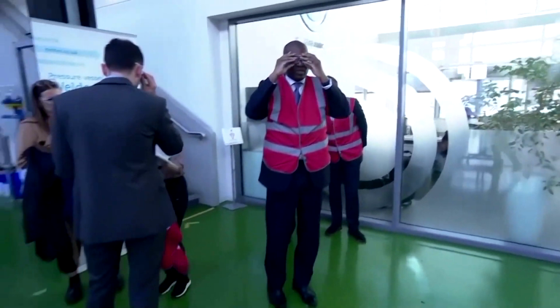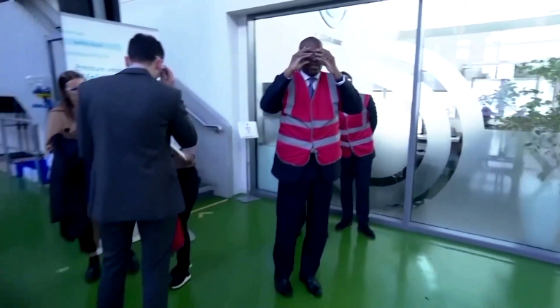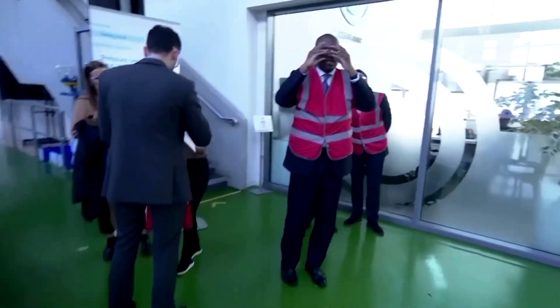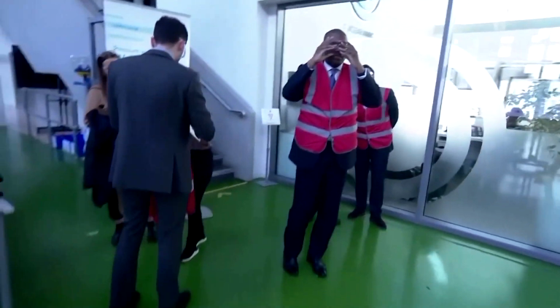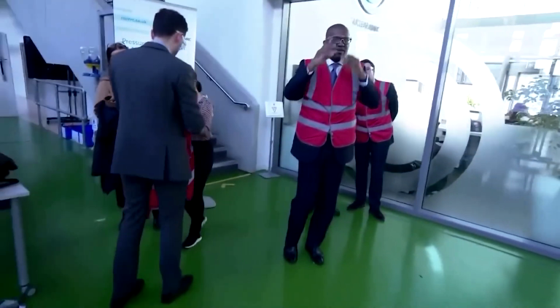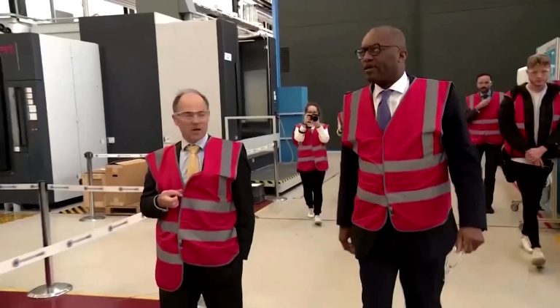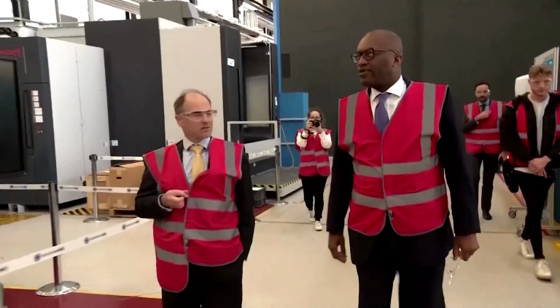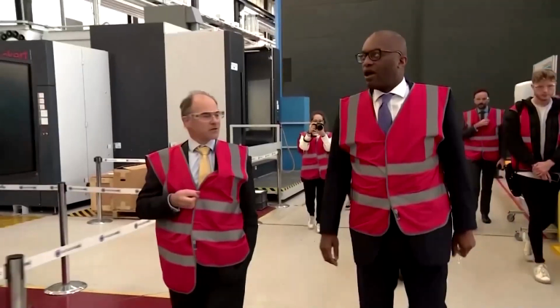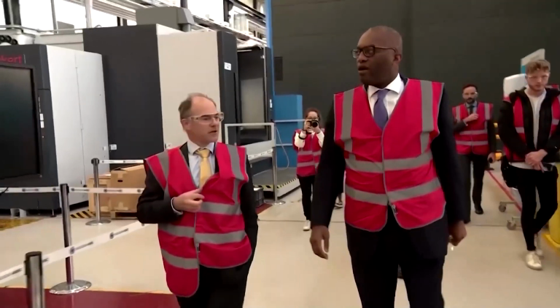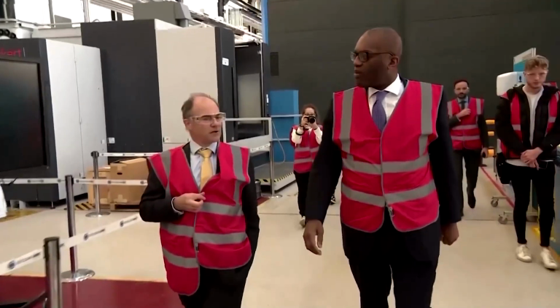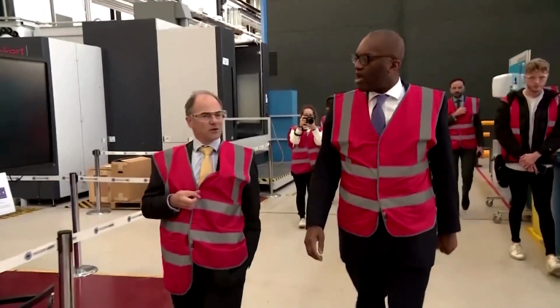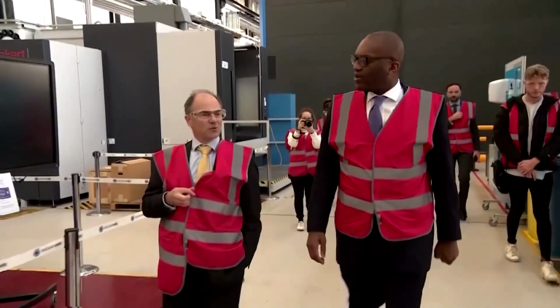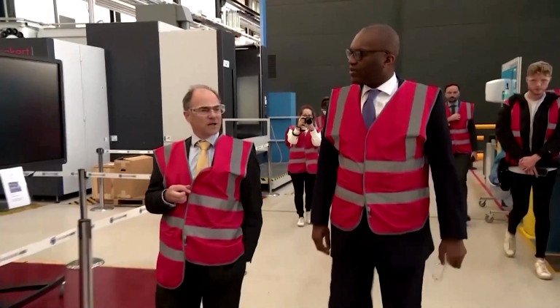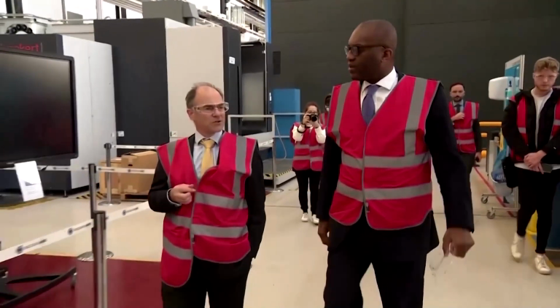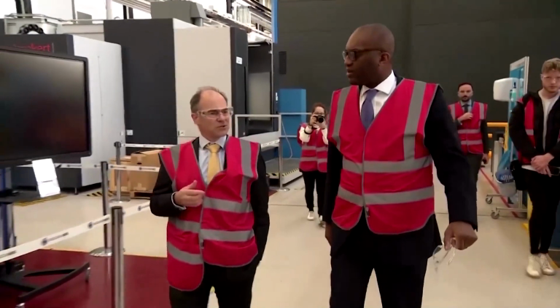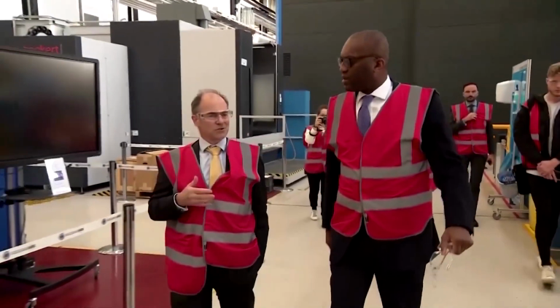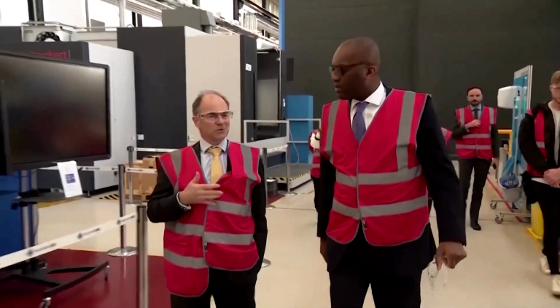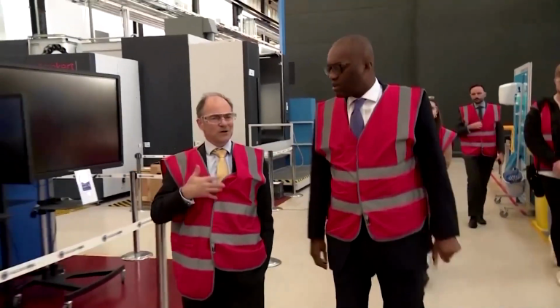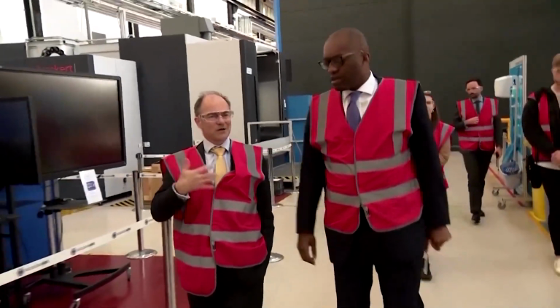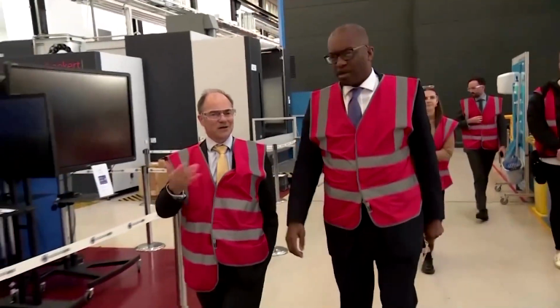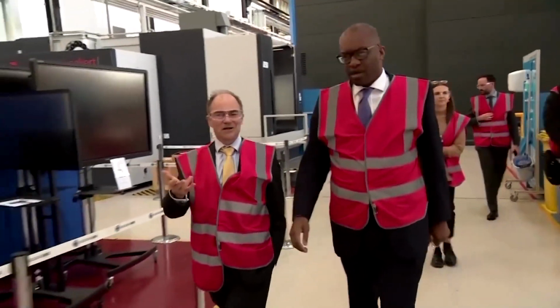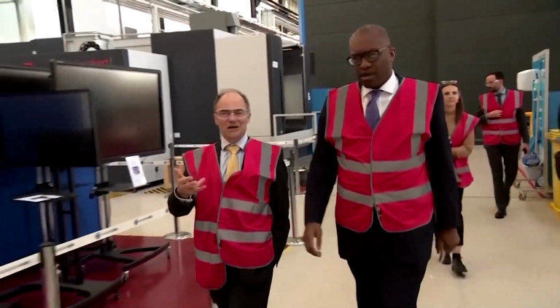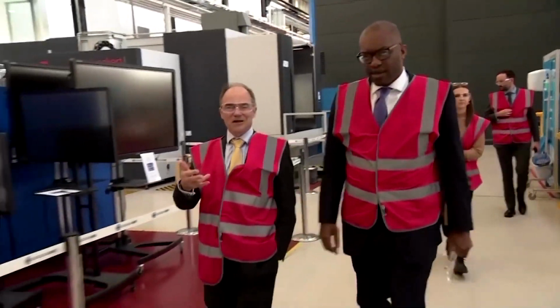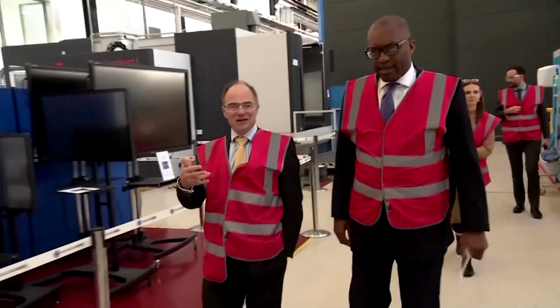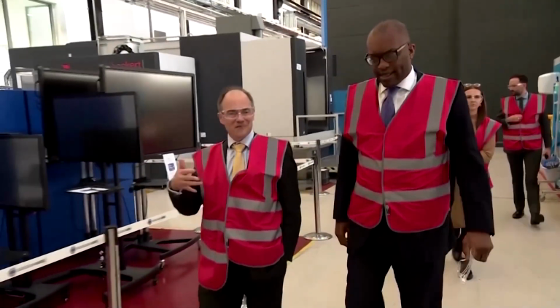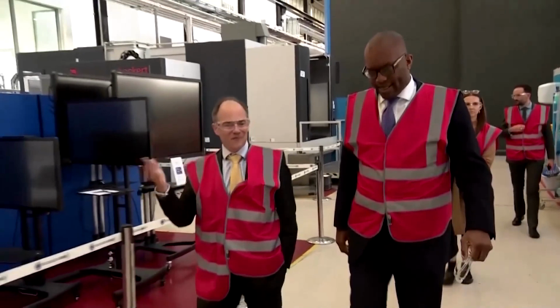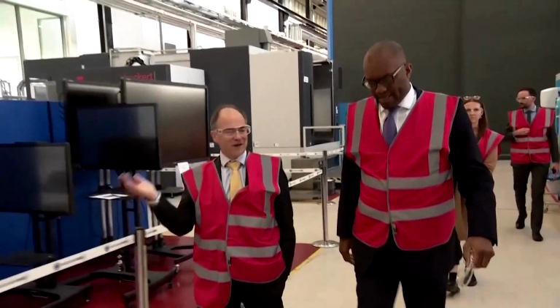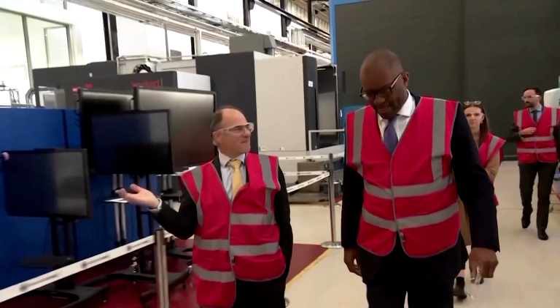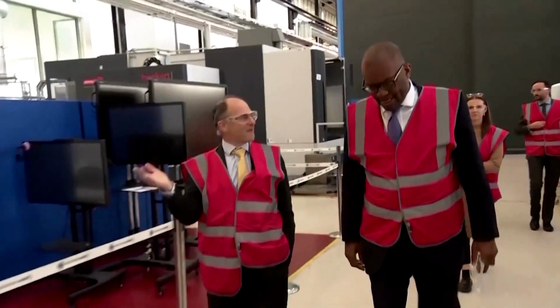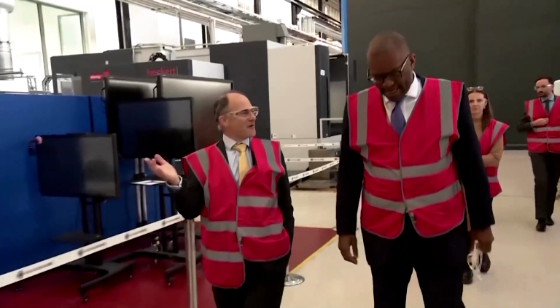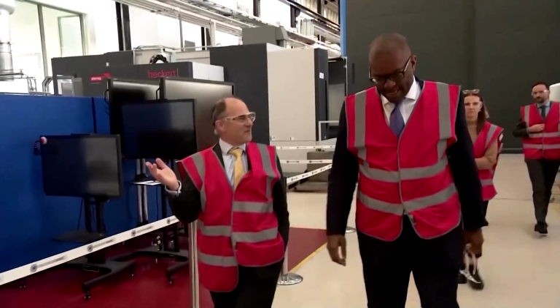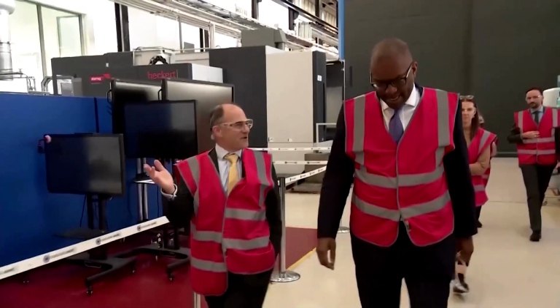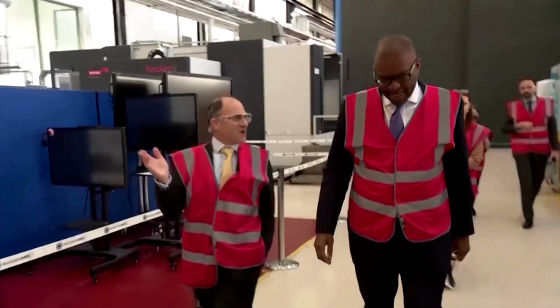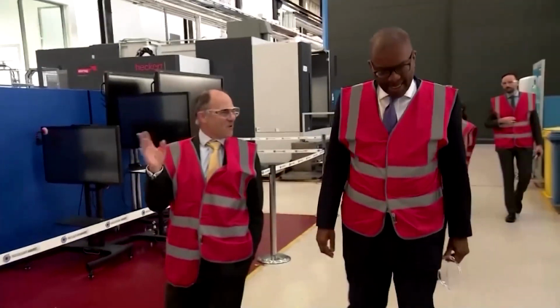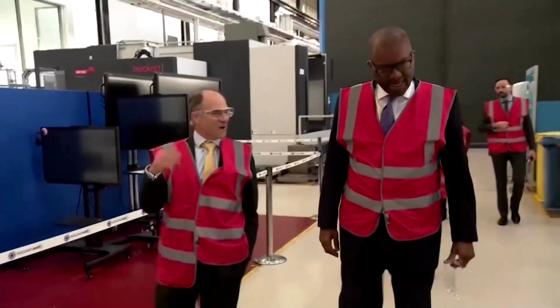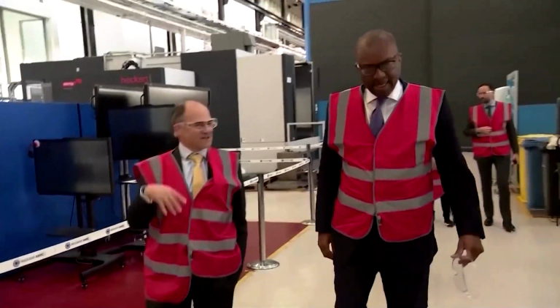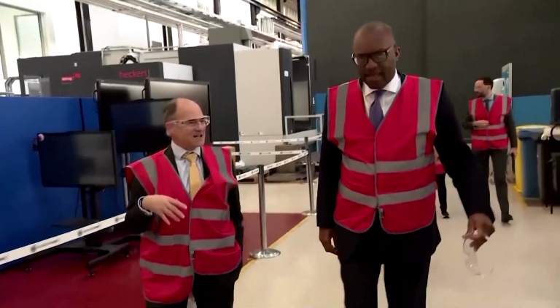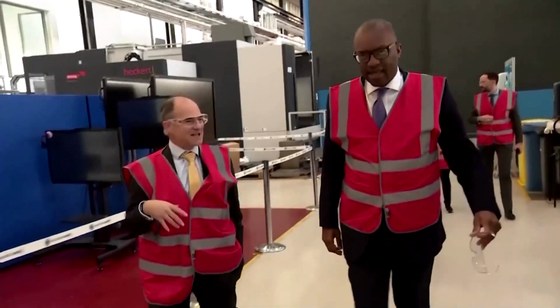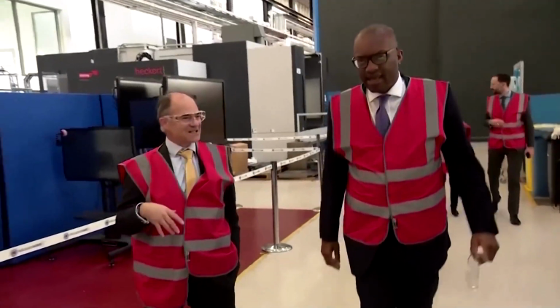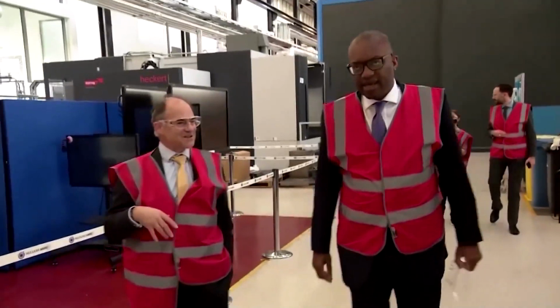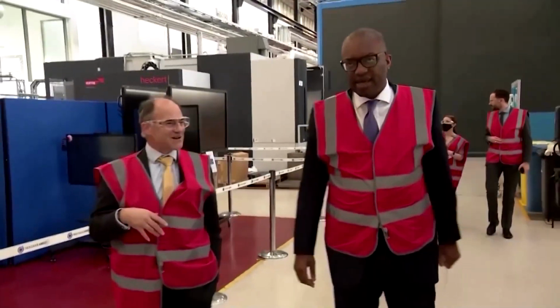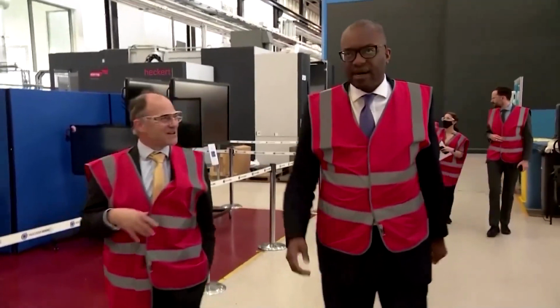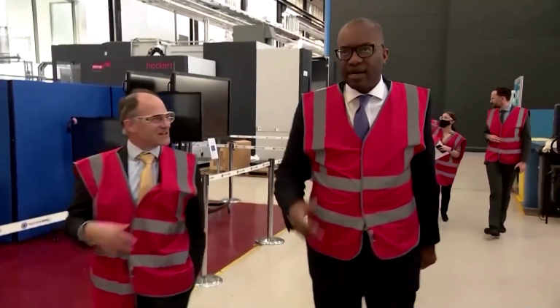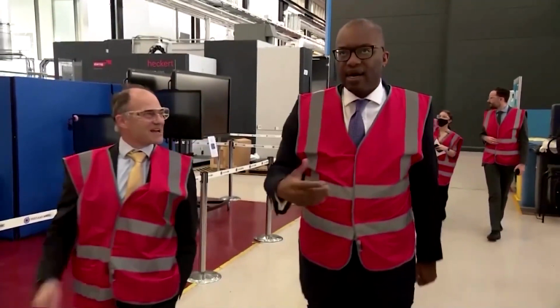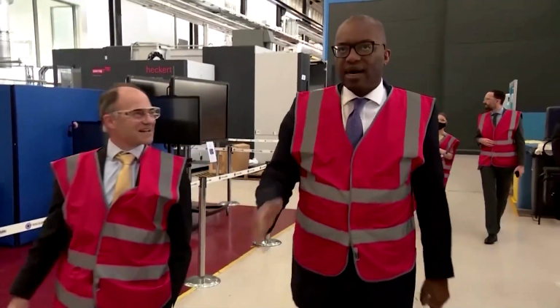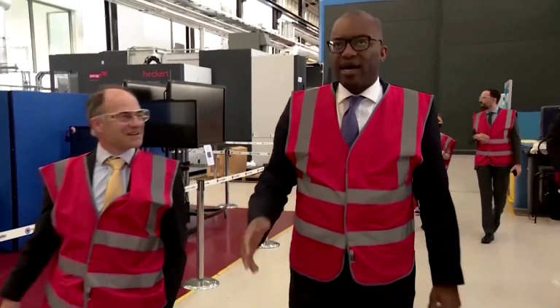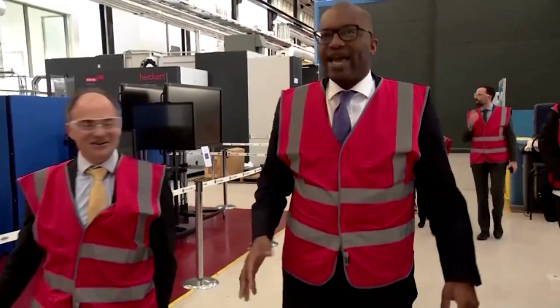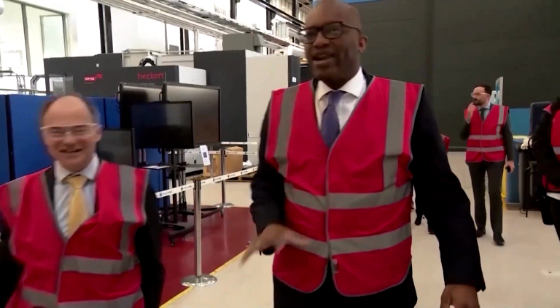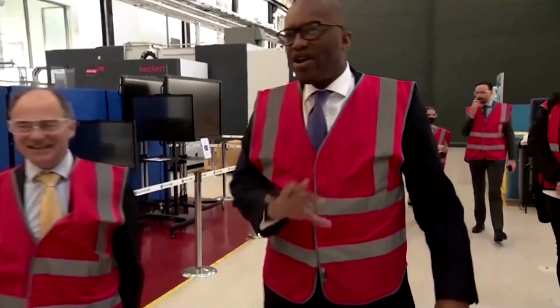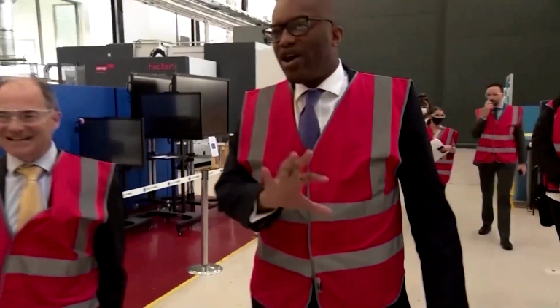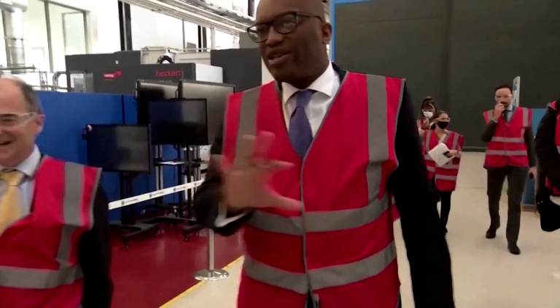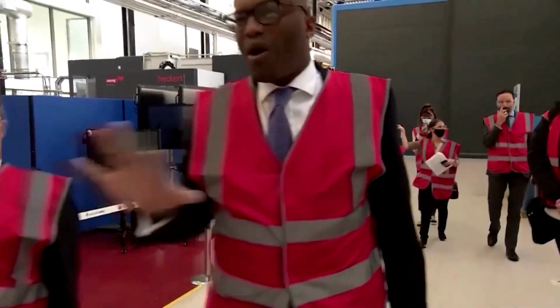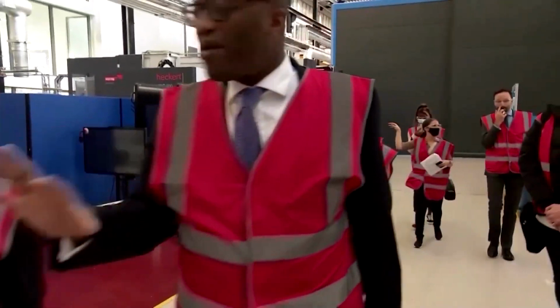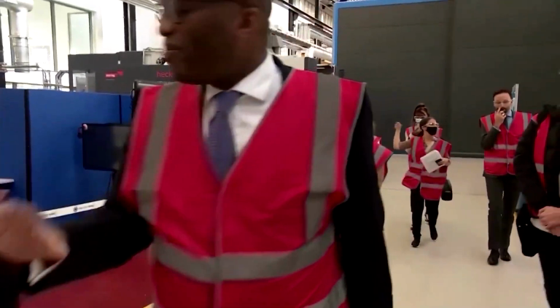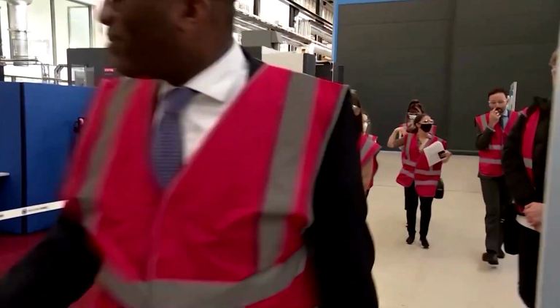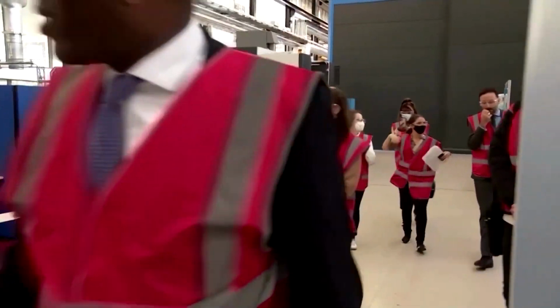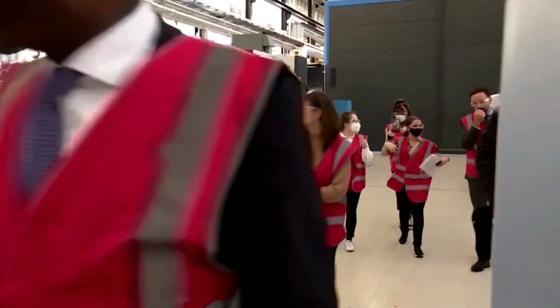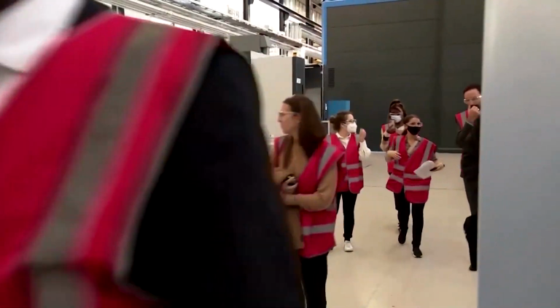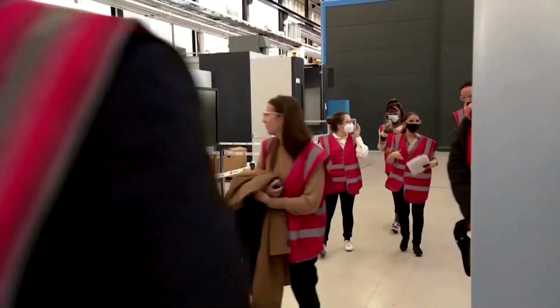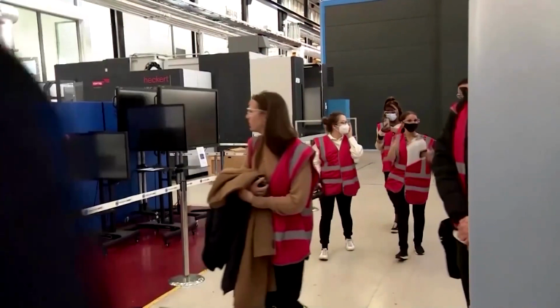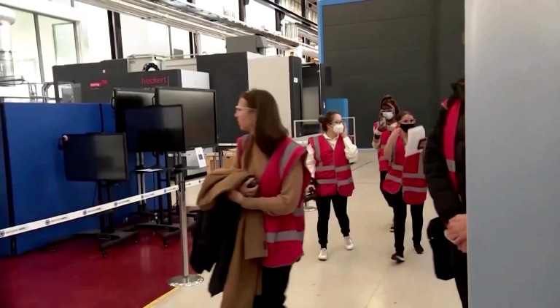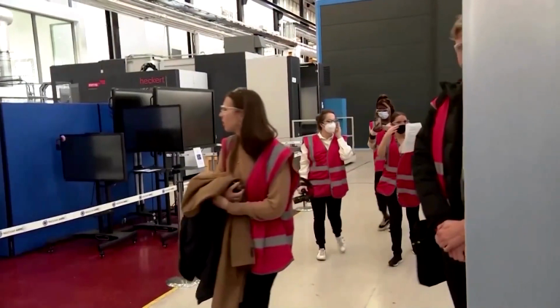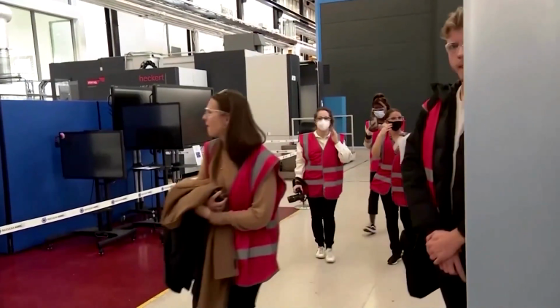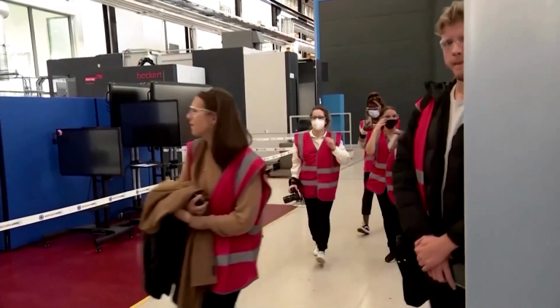Visiting a company factory, Business and Energy Secretary Kwasi Kwarteng said it was a big deal for jobs, energy and the environment.